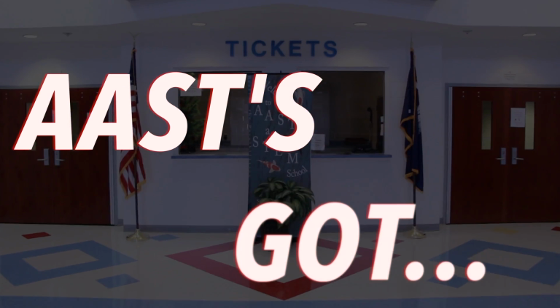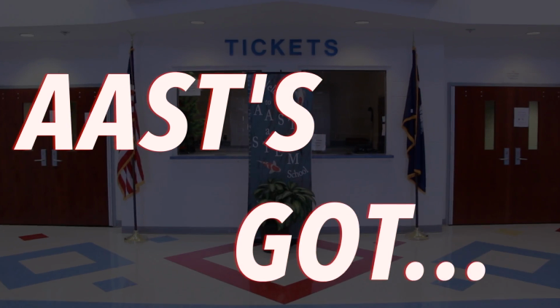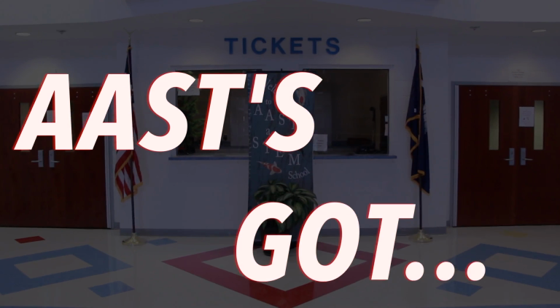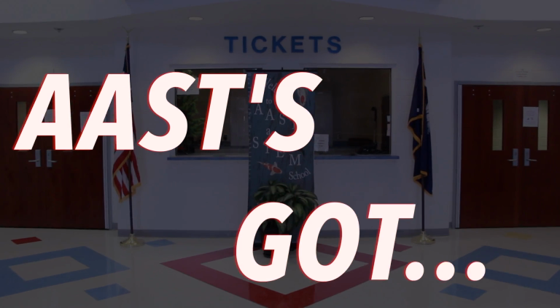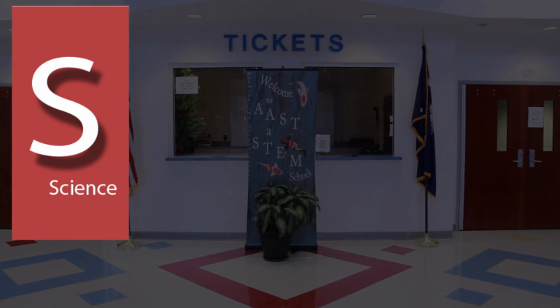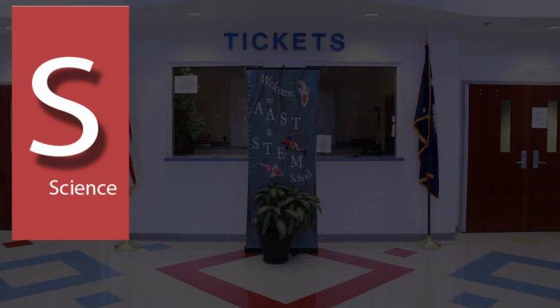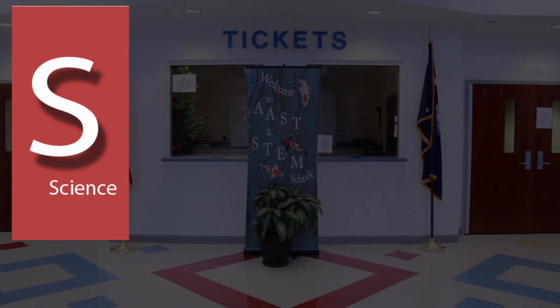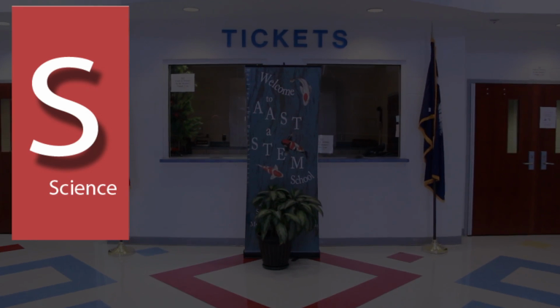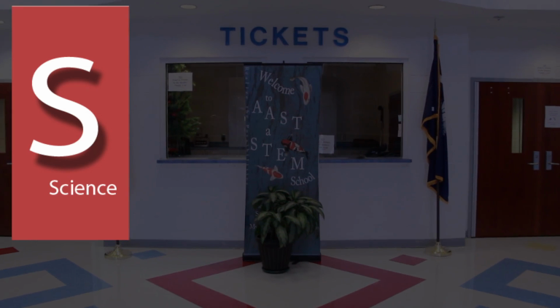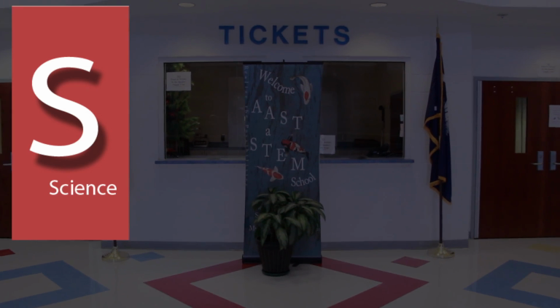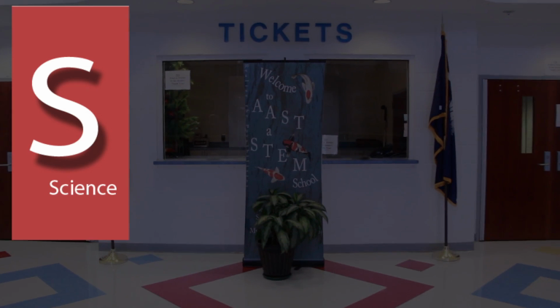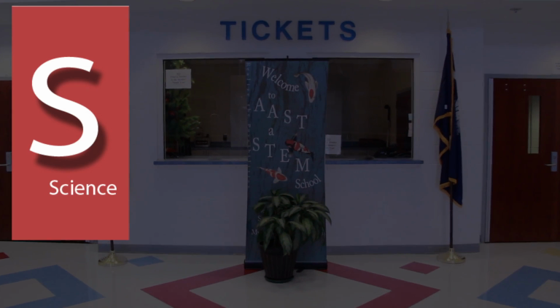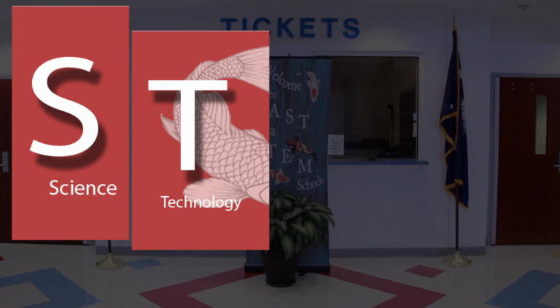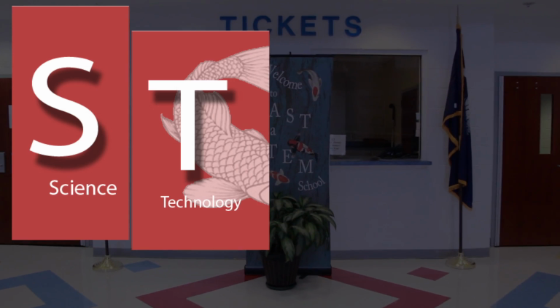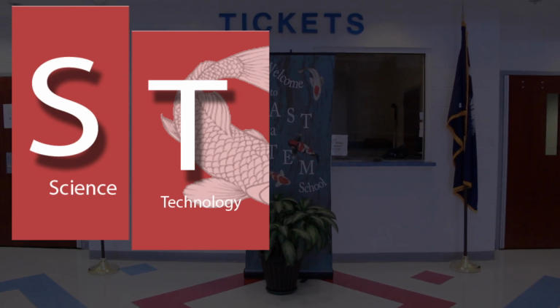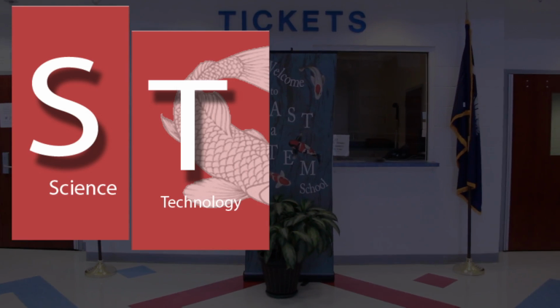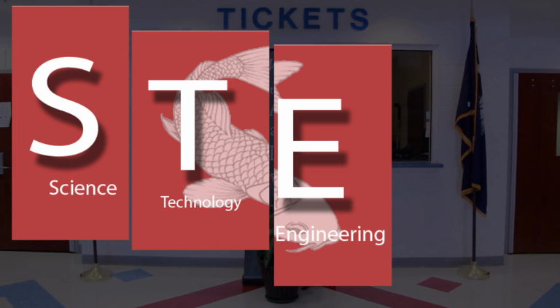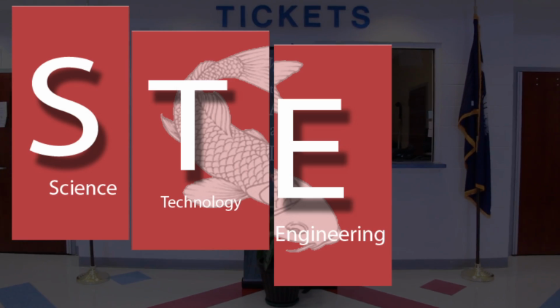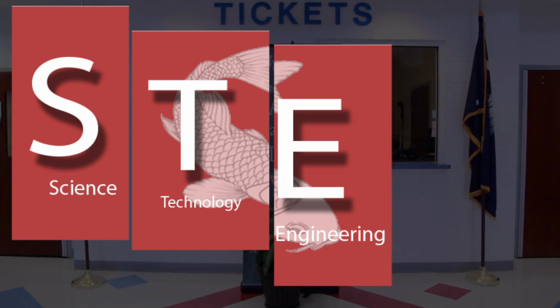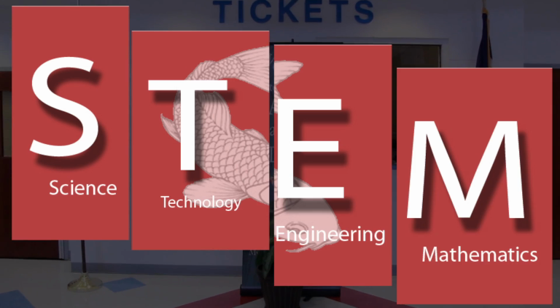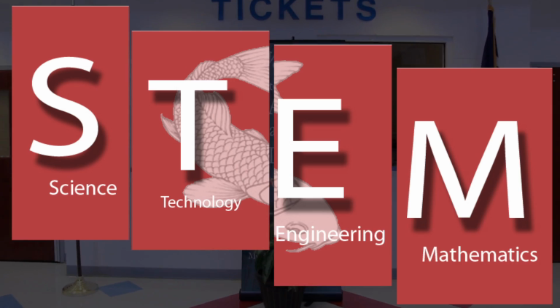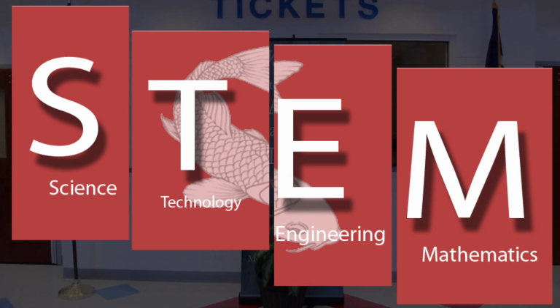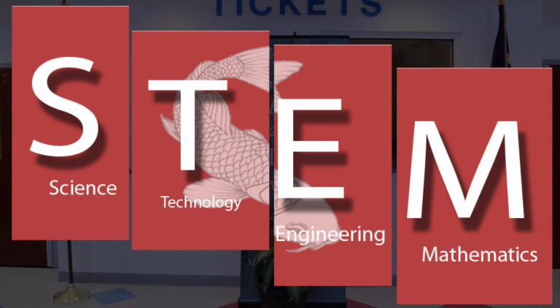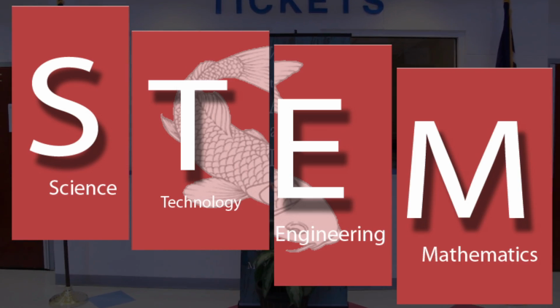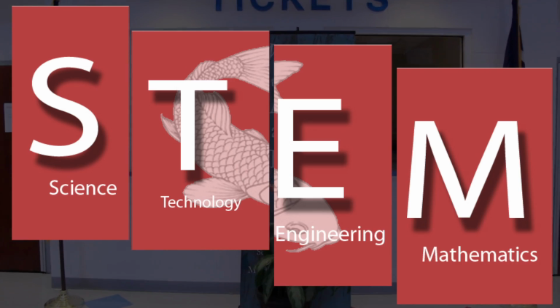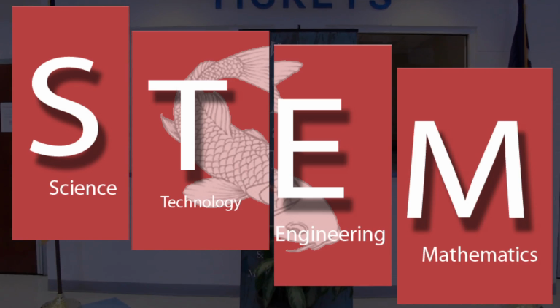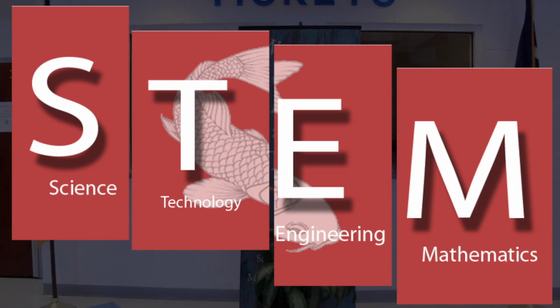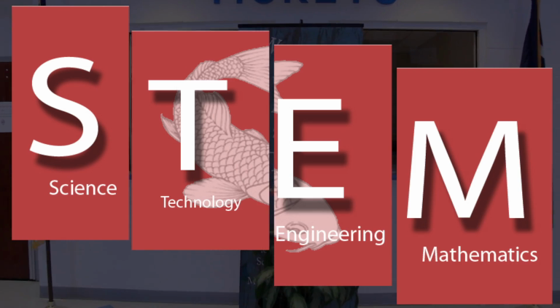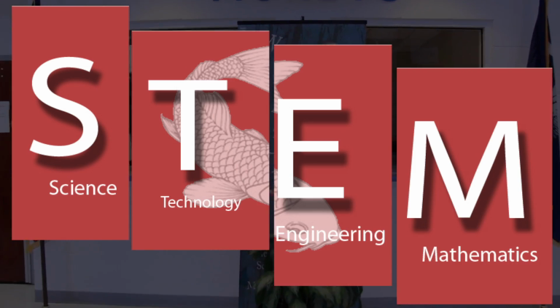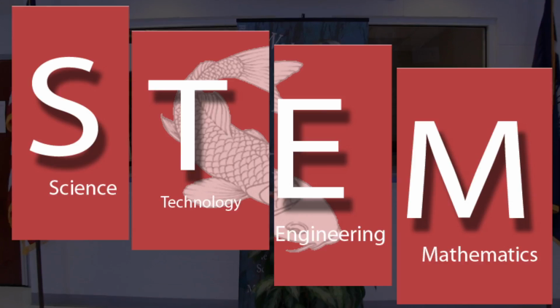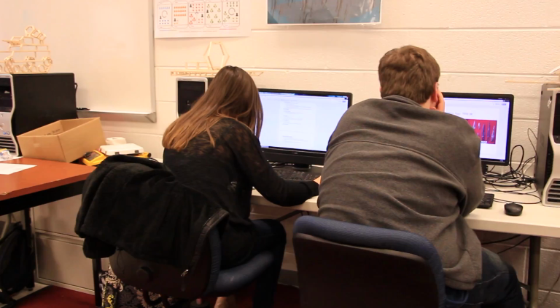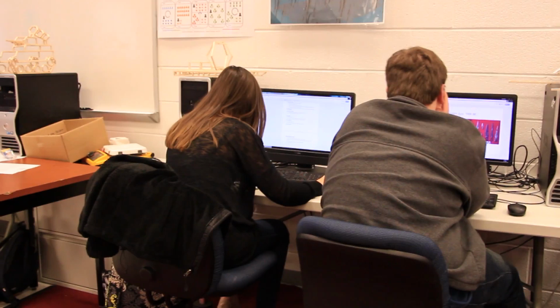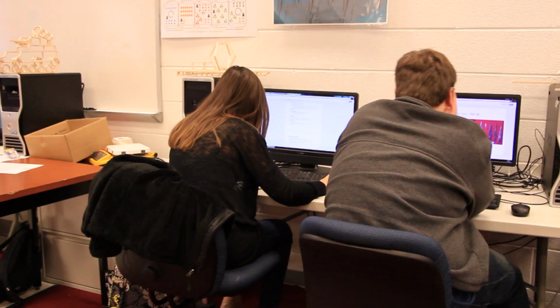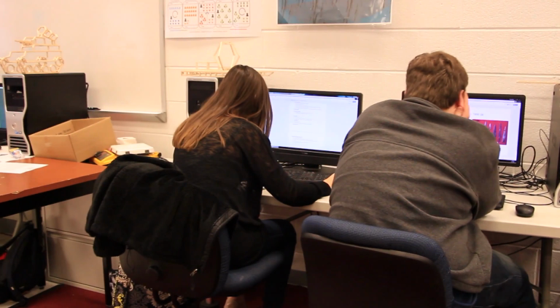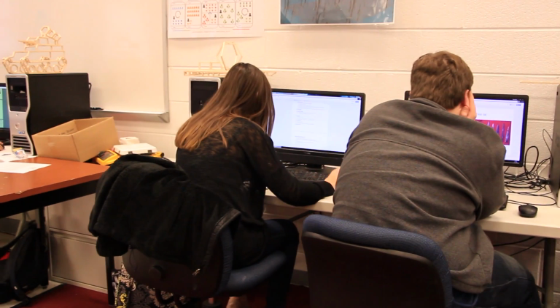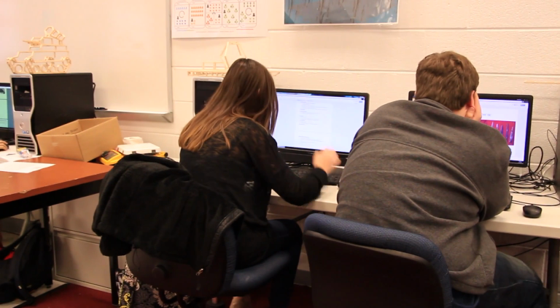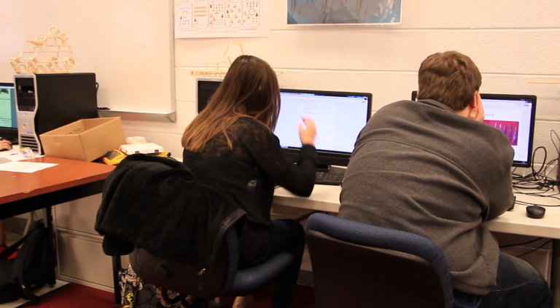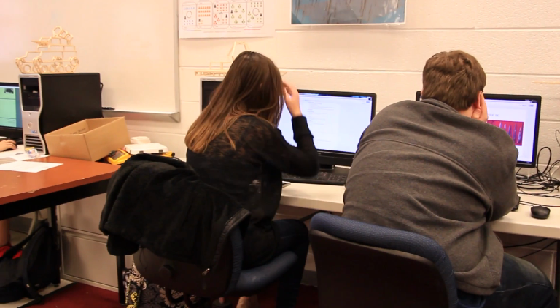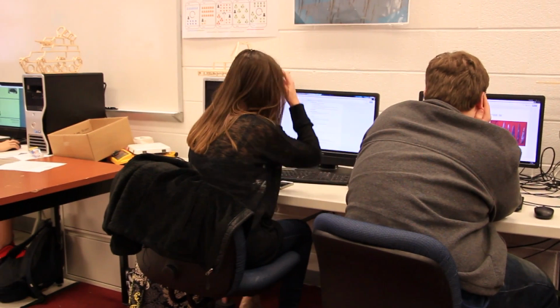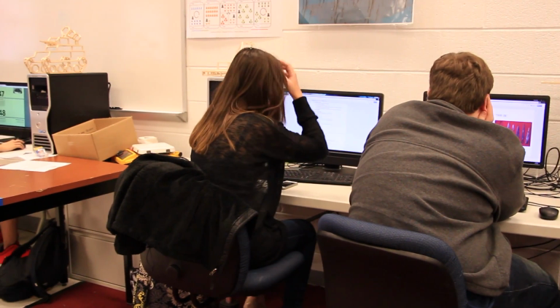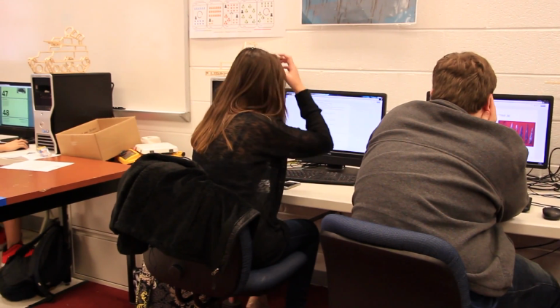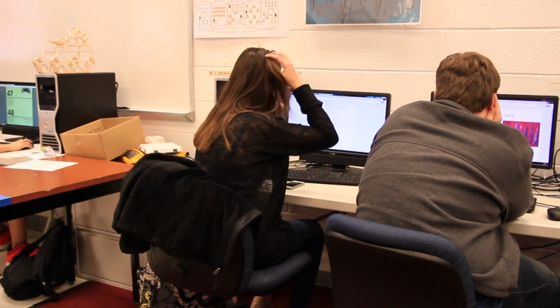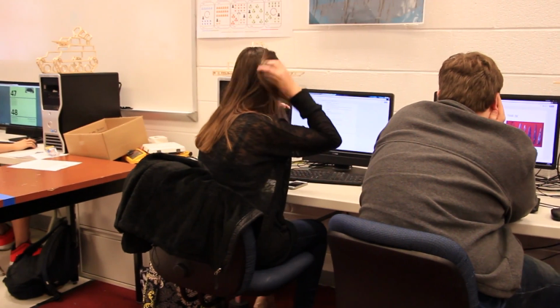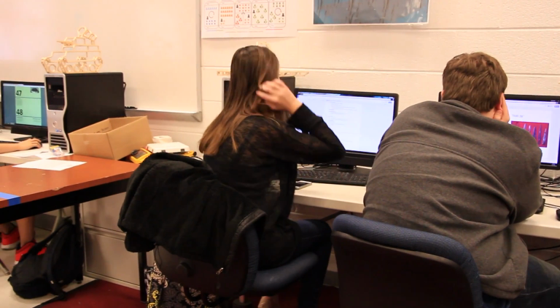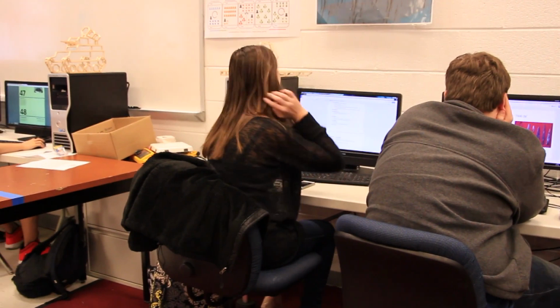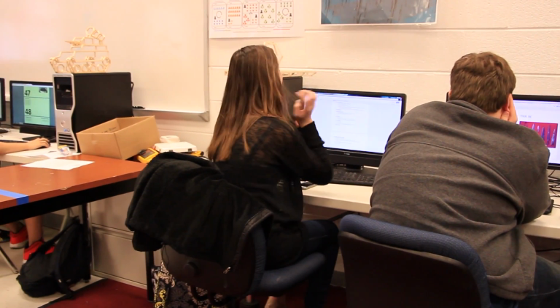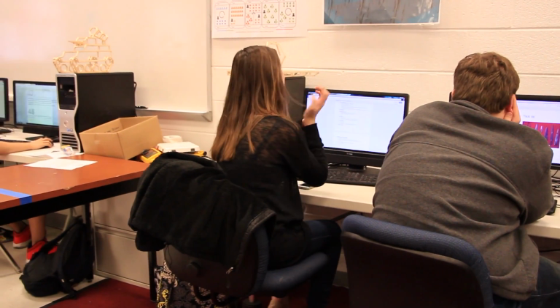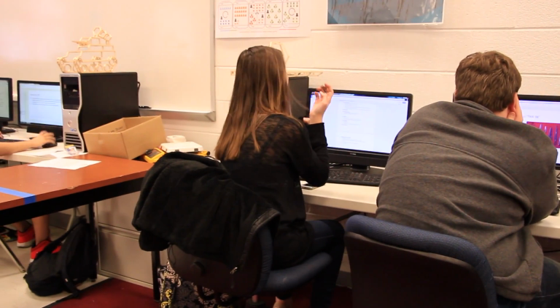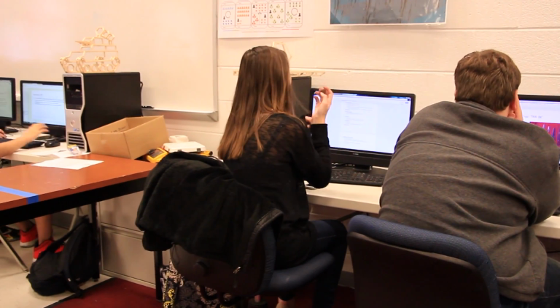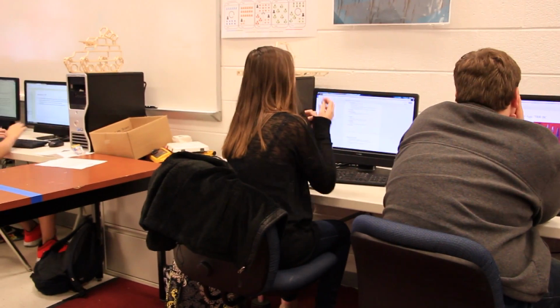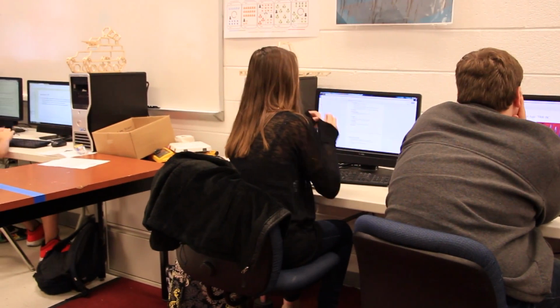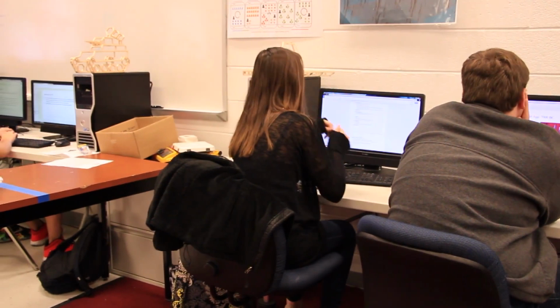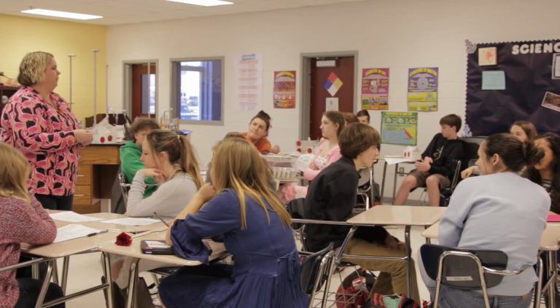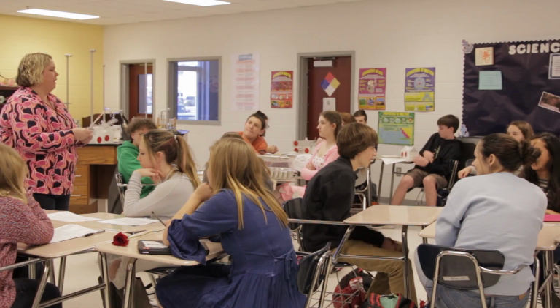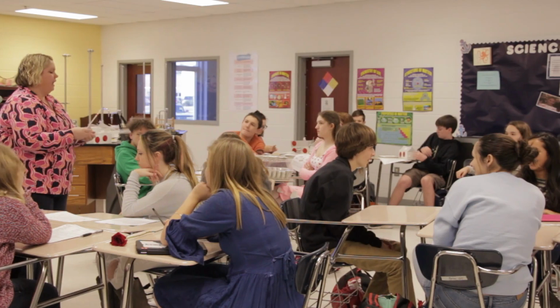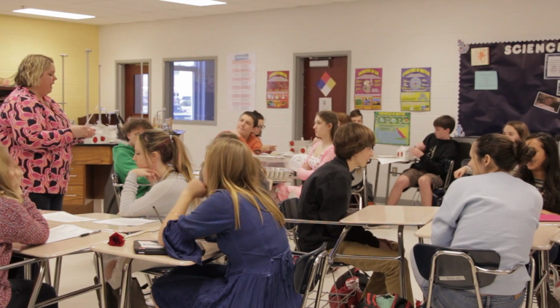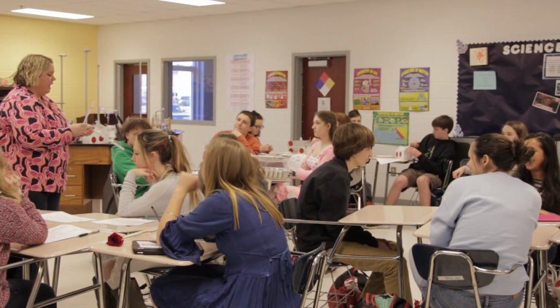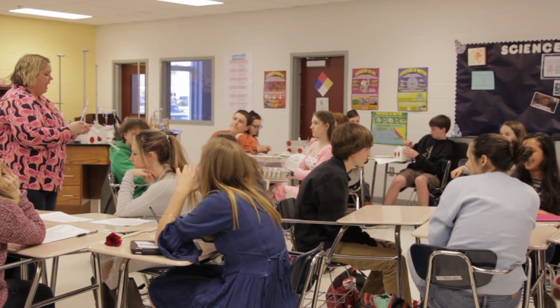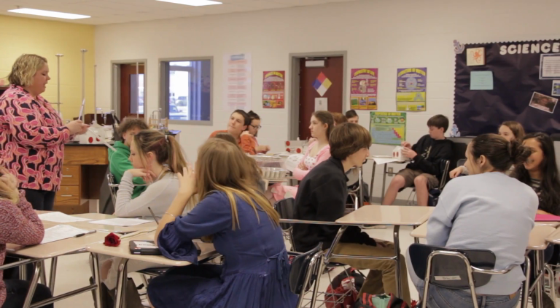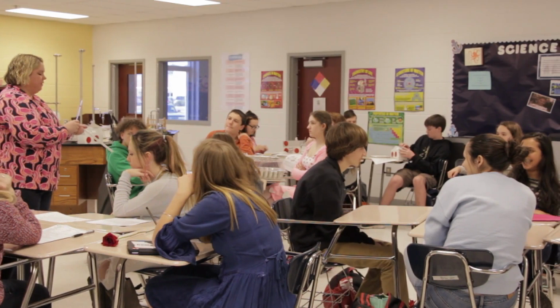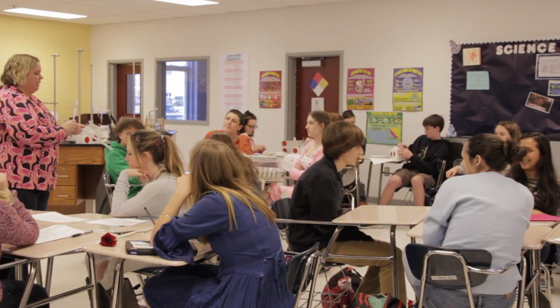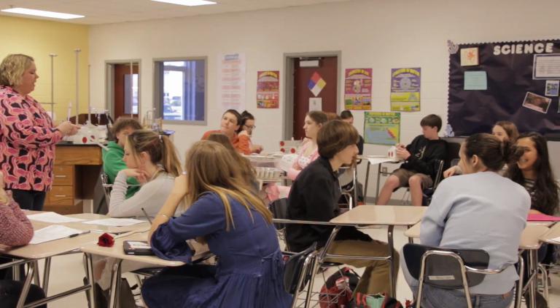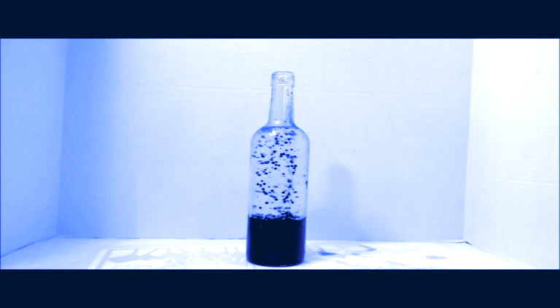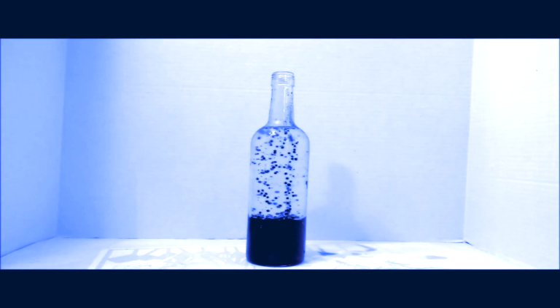STEM stands for Science, Technology, Engineering, and Mathematics. STEM Literacy is the process of using available resources for problem-solving purposes.